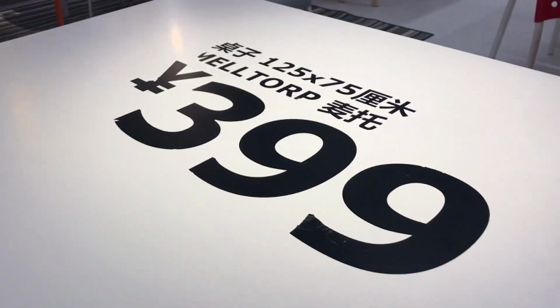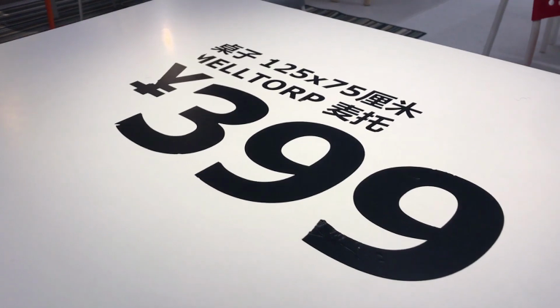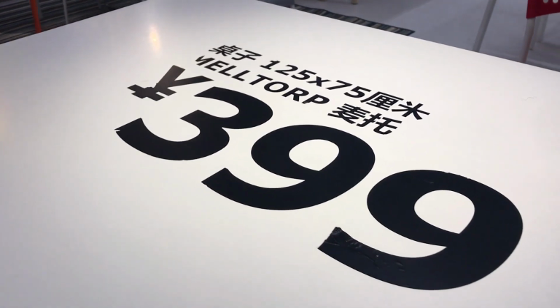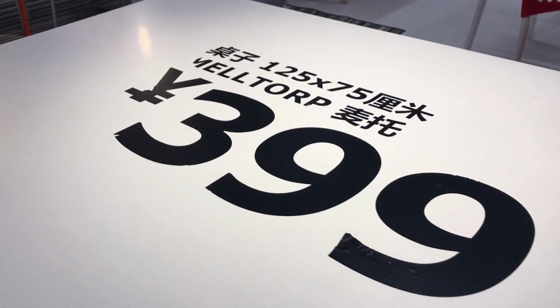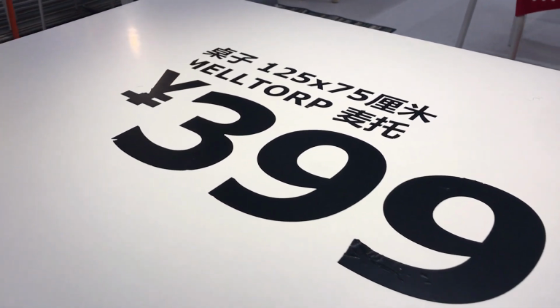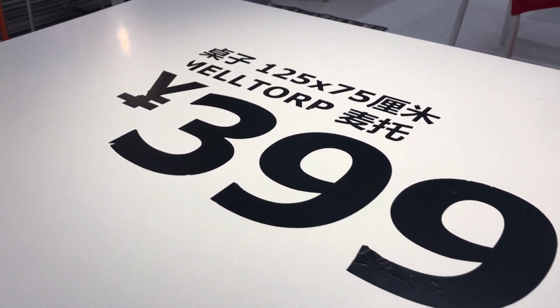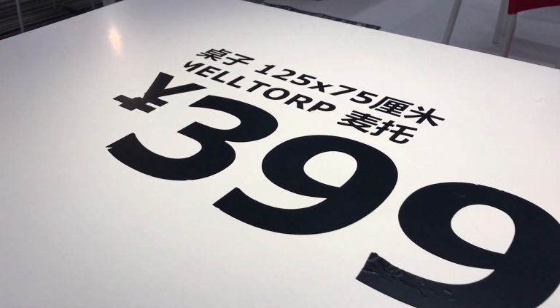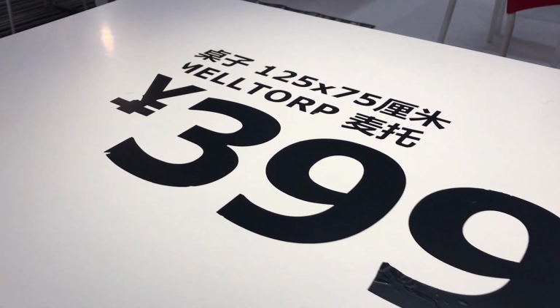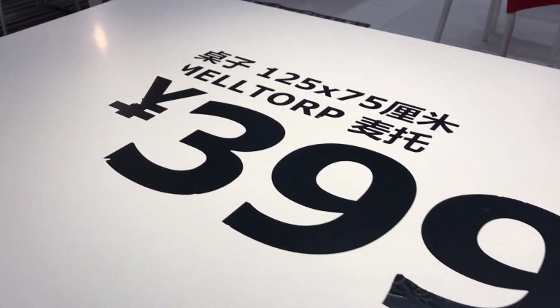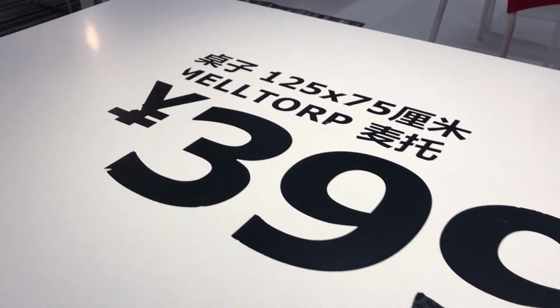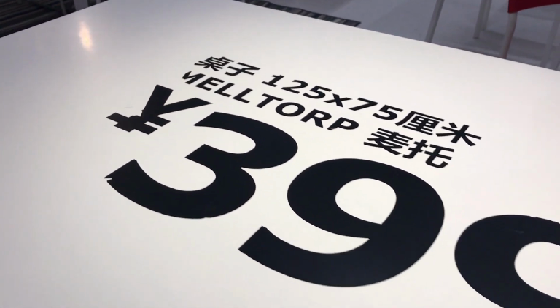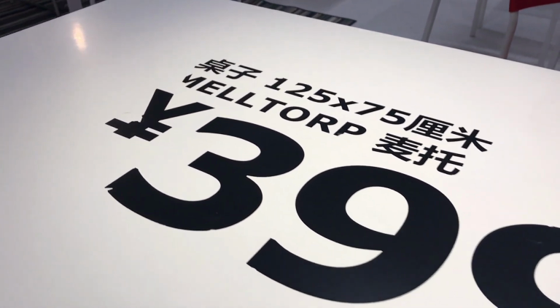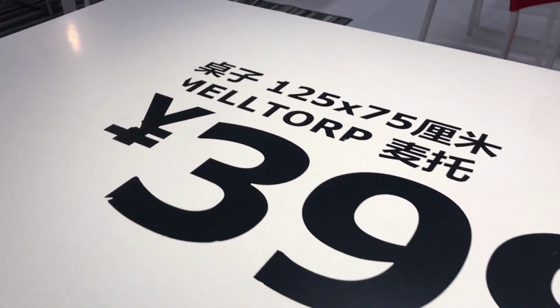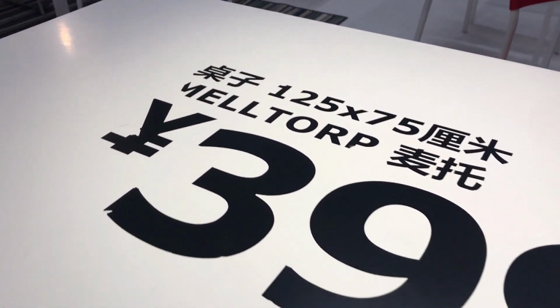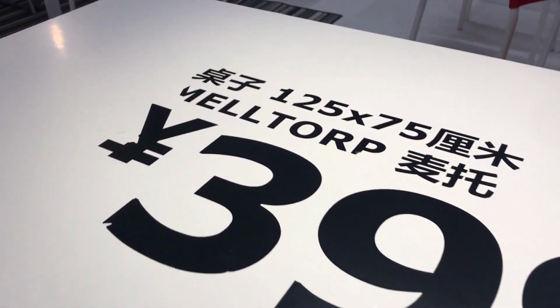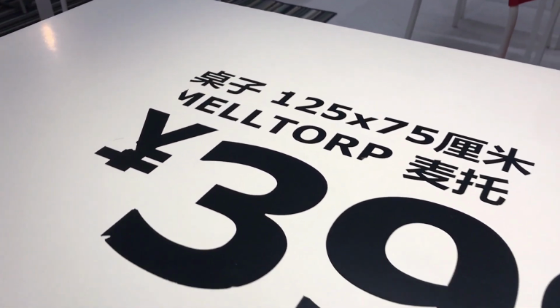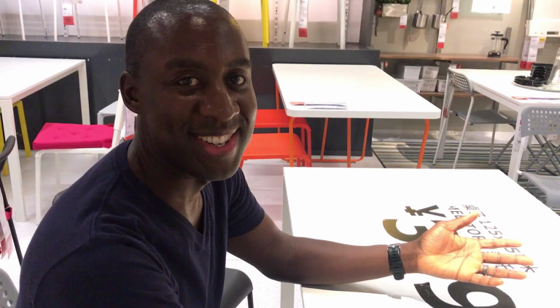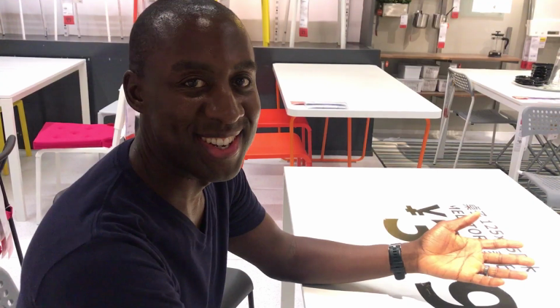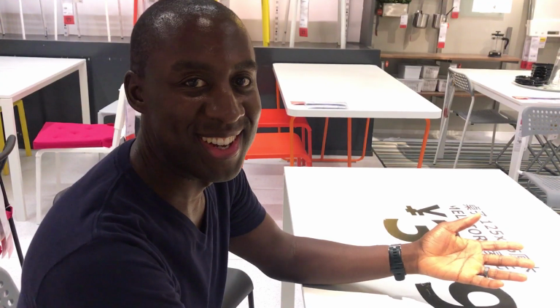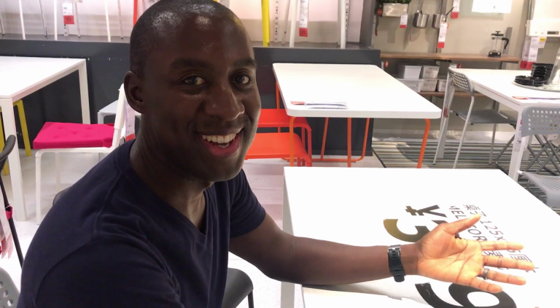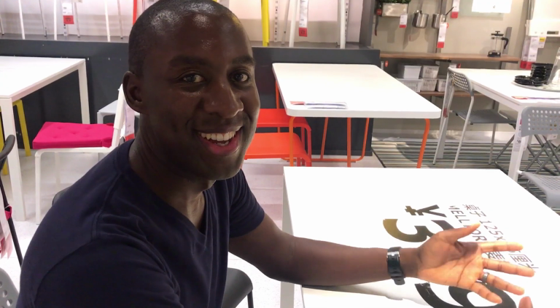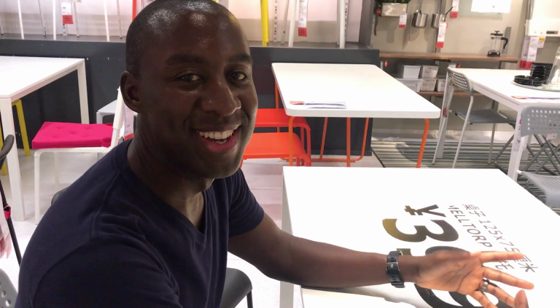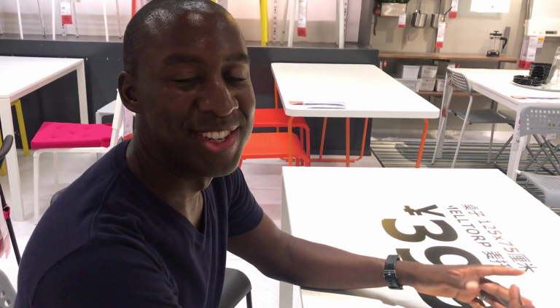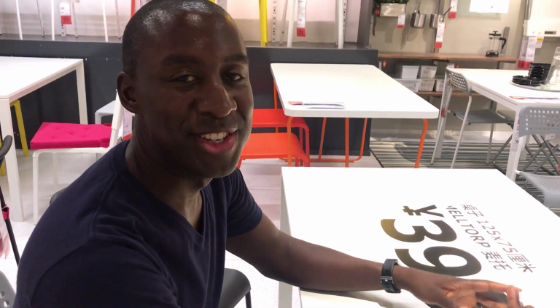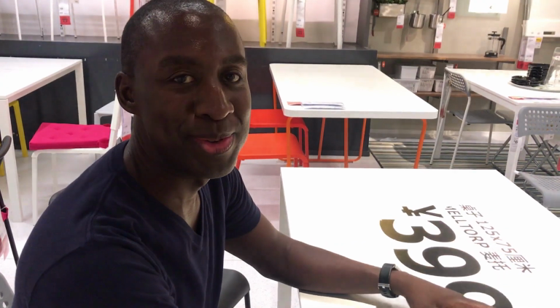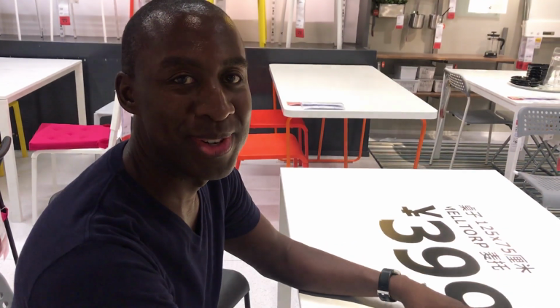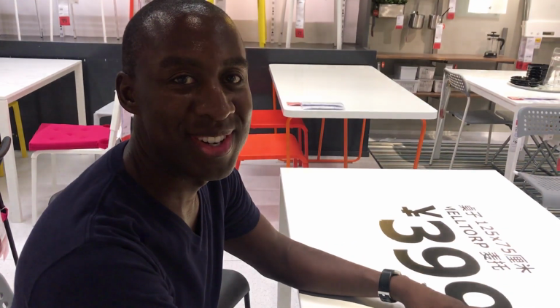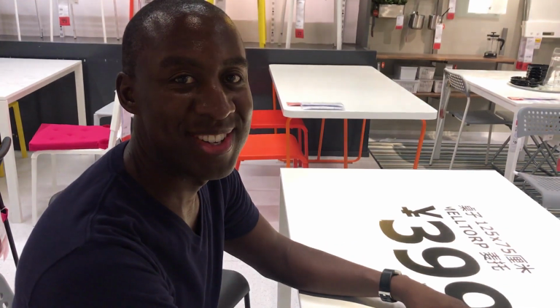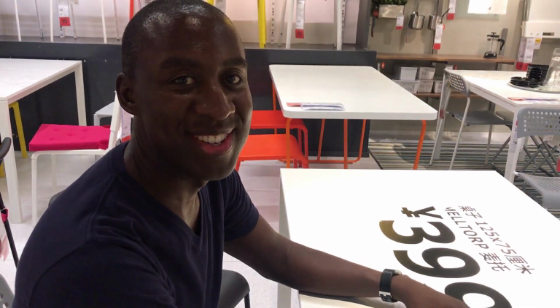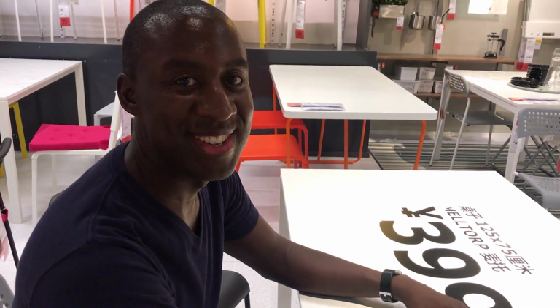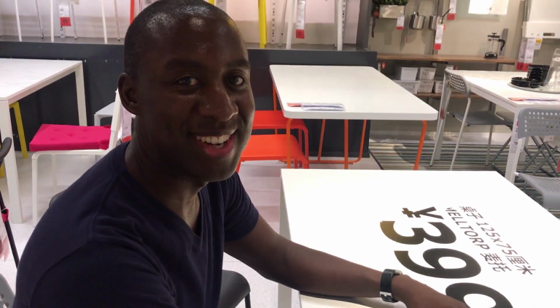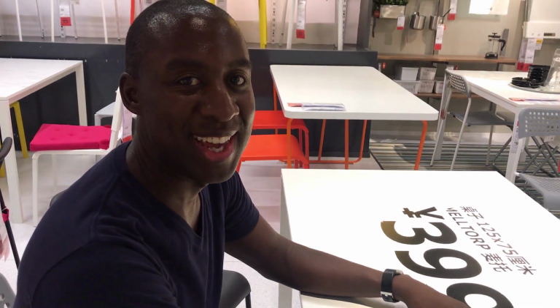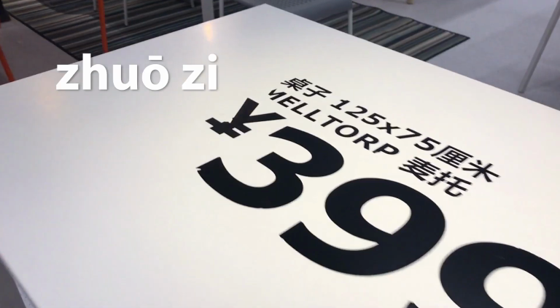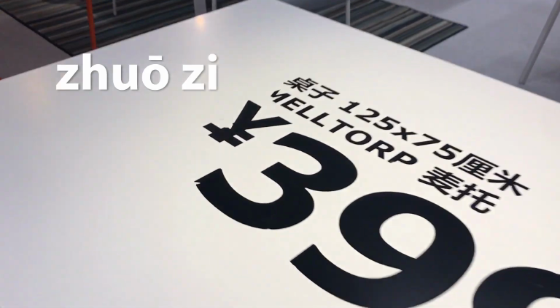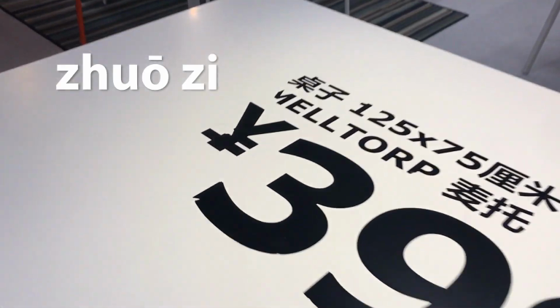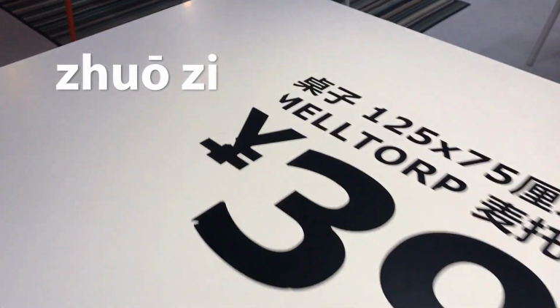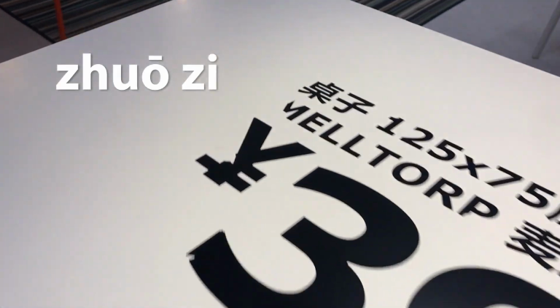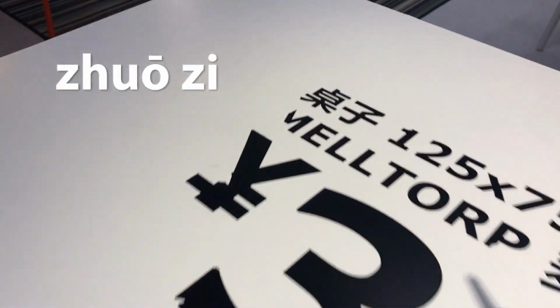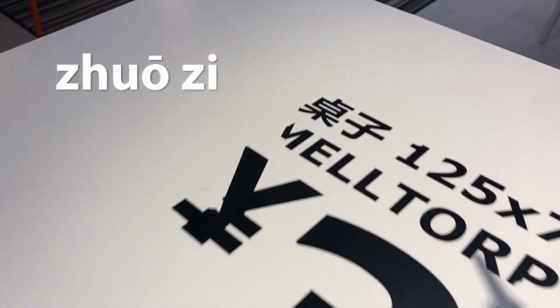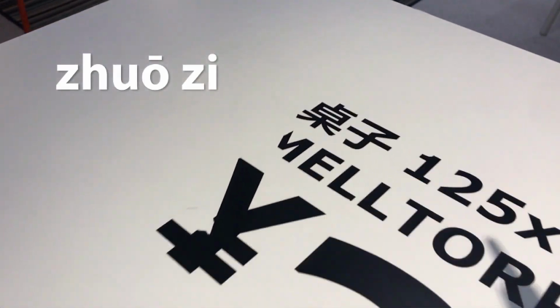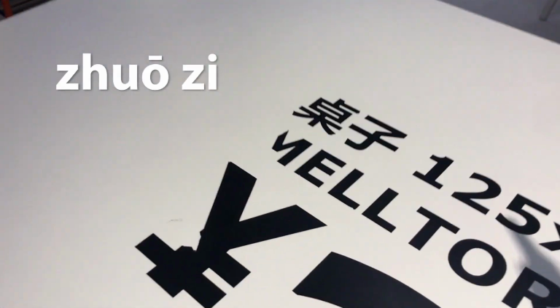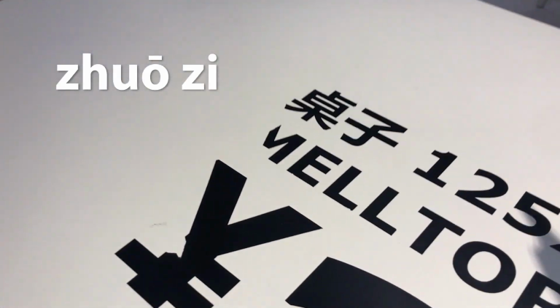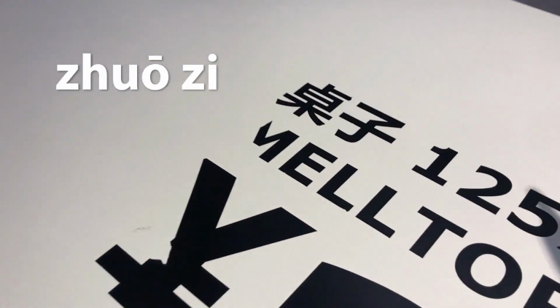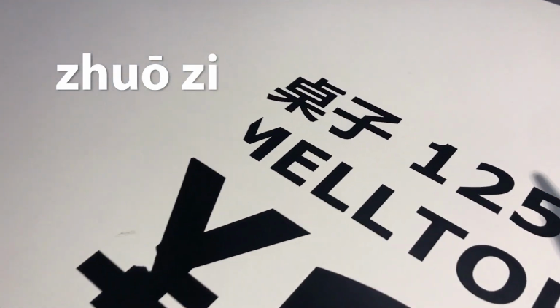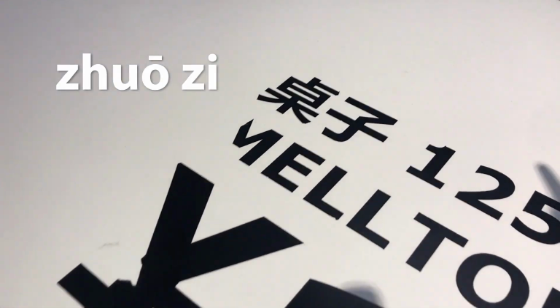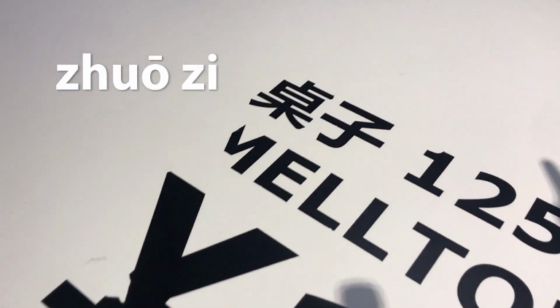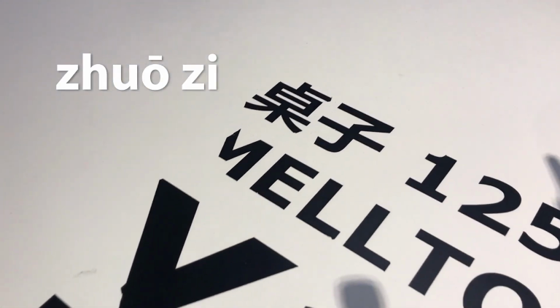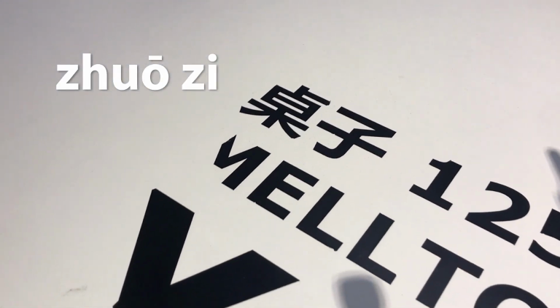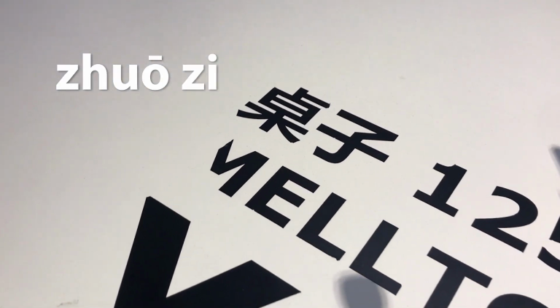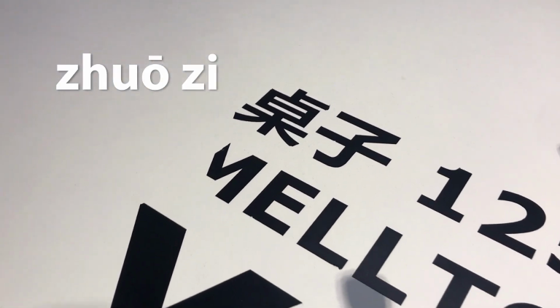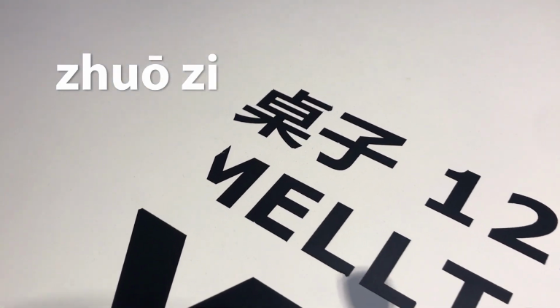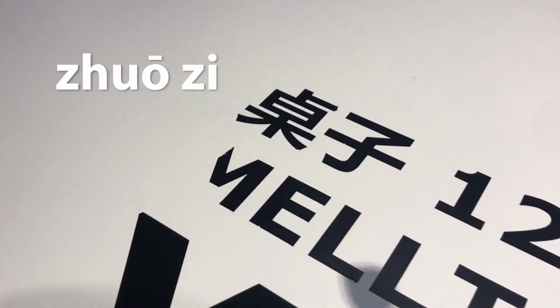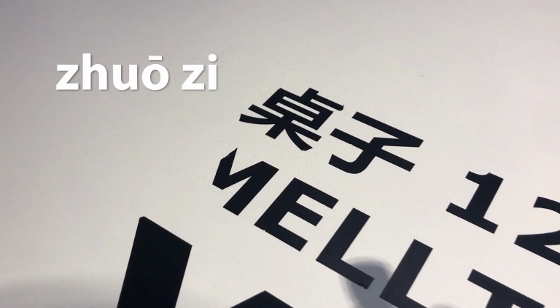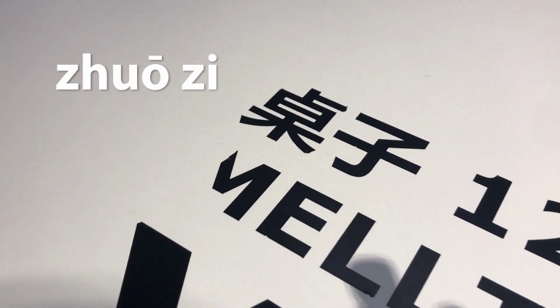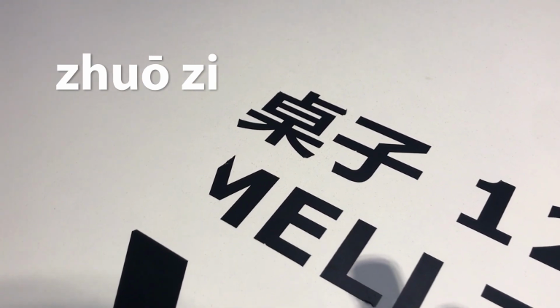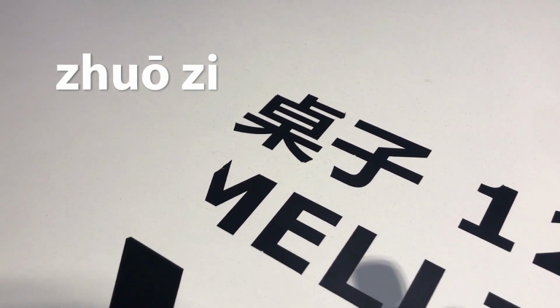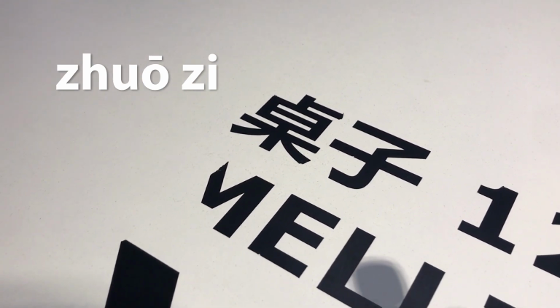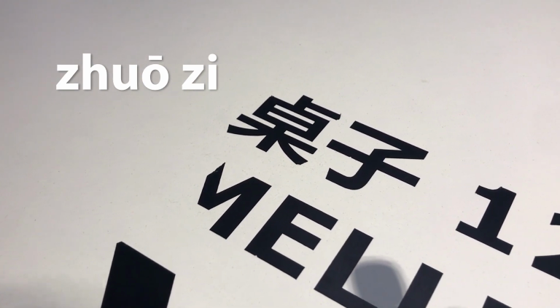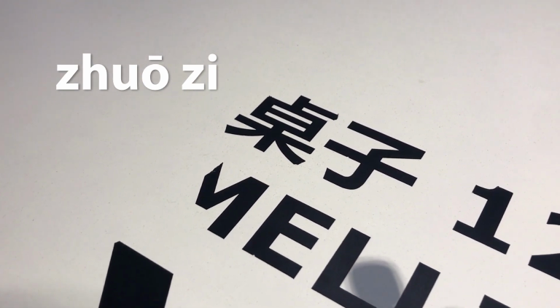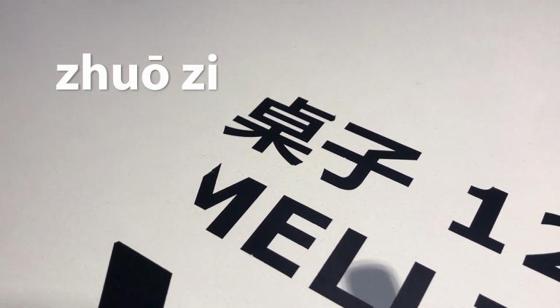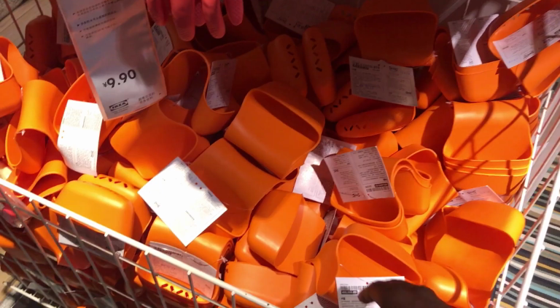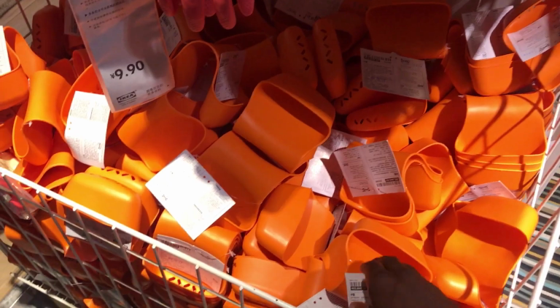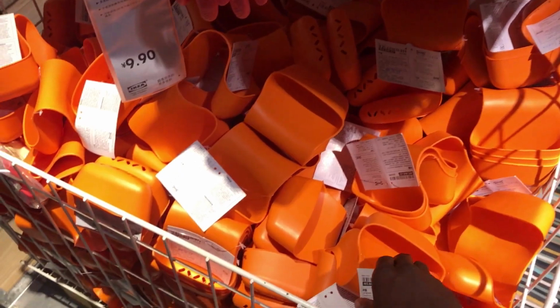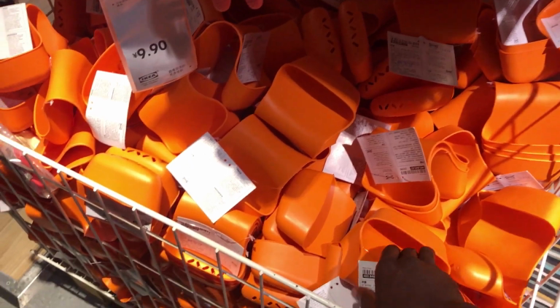It's a table — zhuo zi. Zhuo zi is table. See that word right there? Zhuo zi. These are cool.